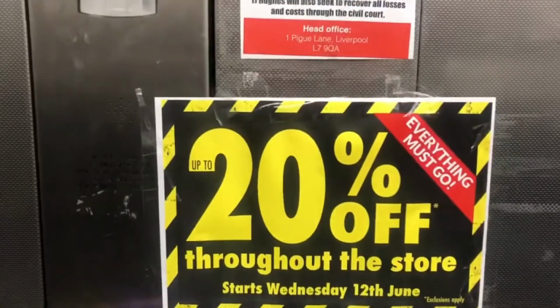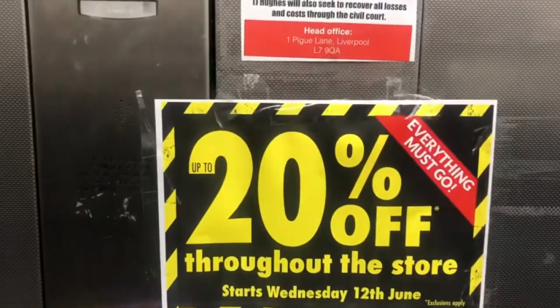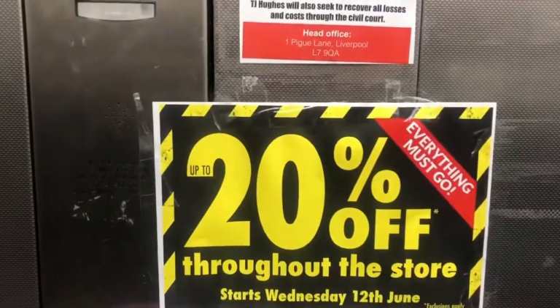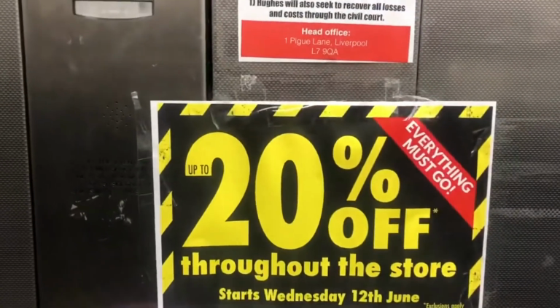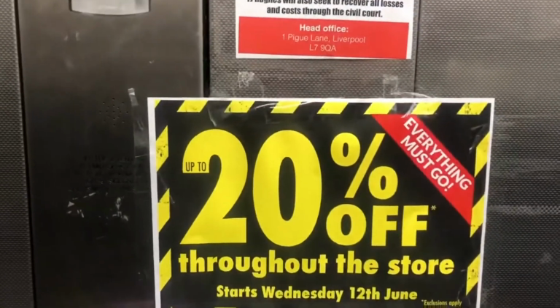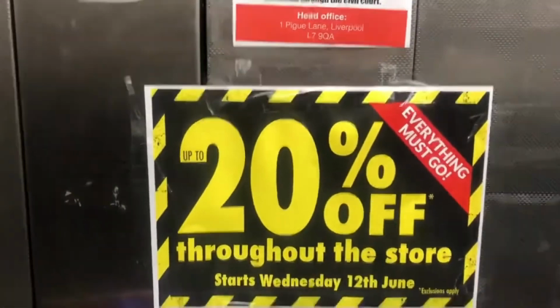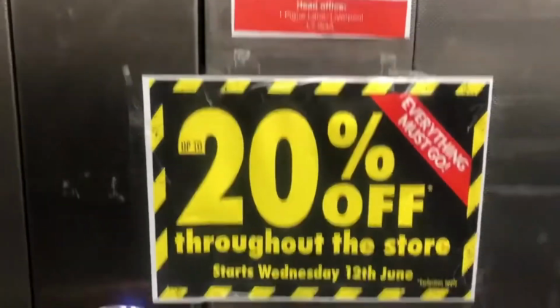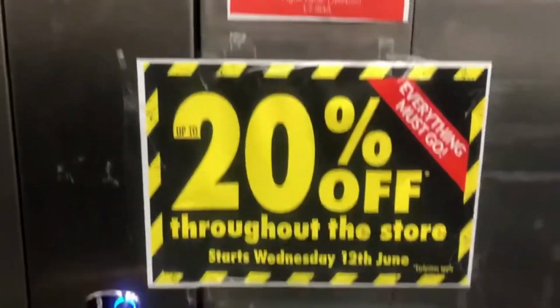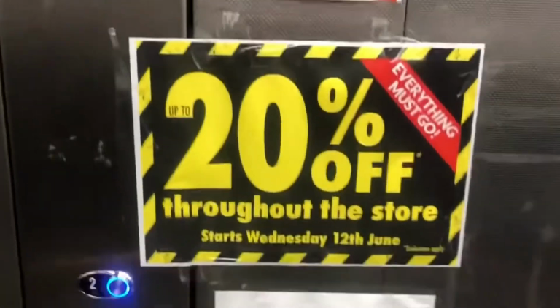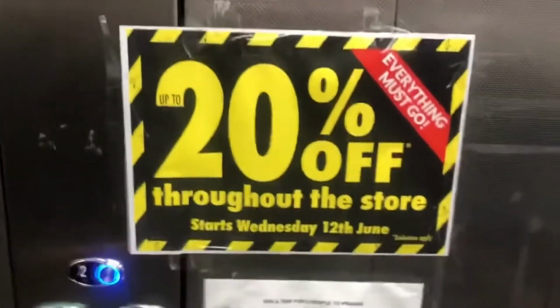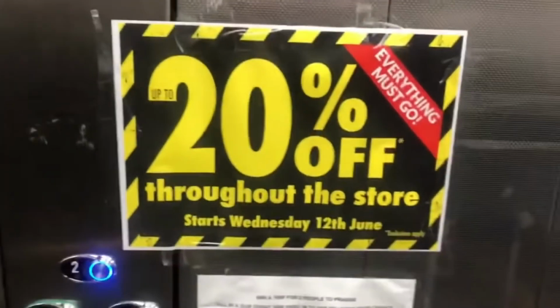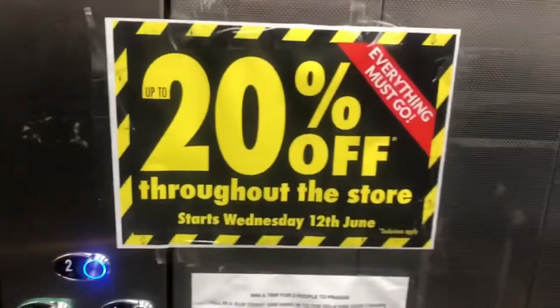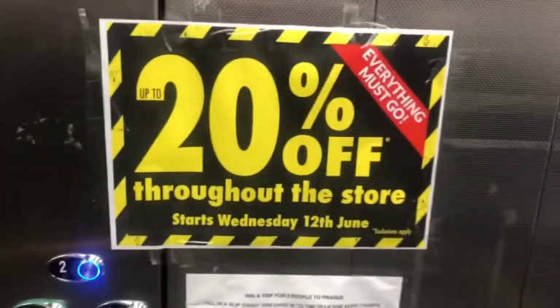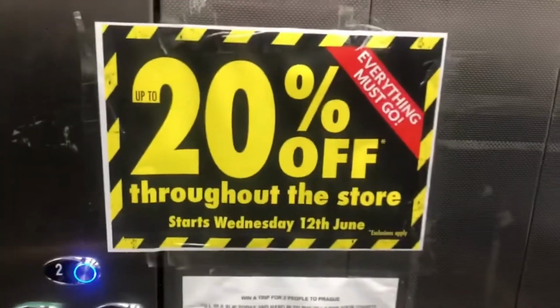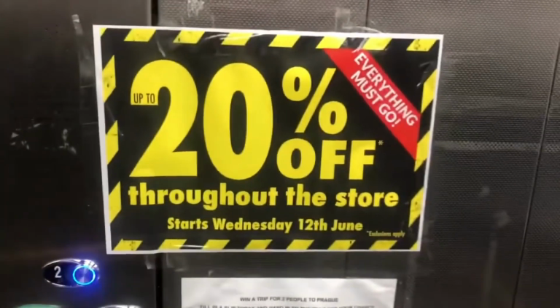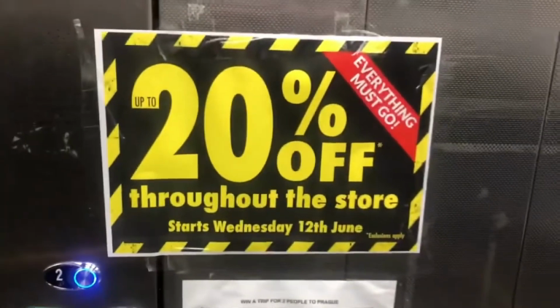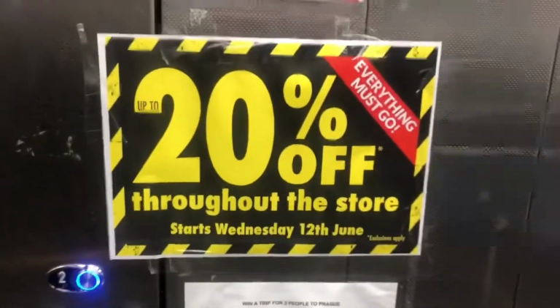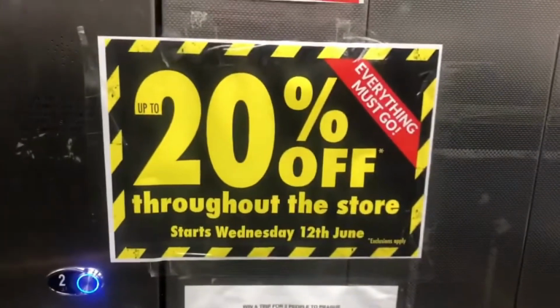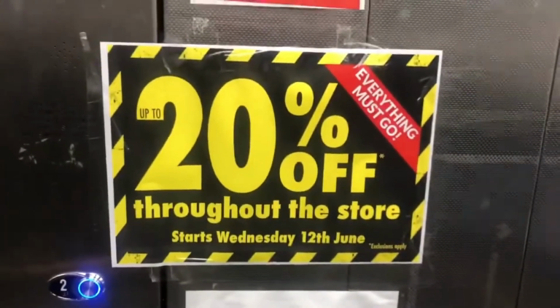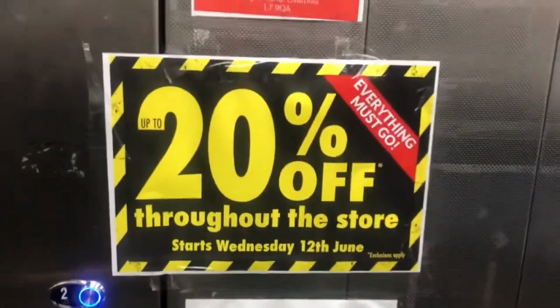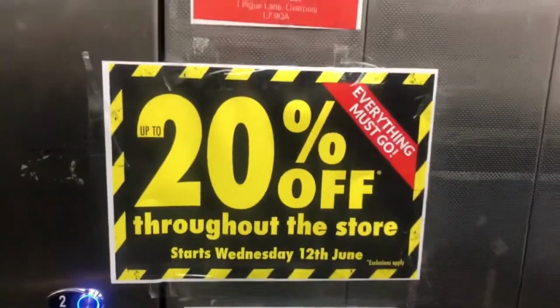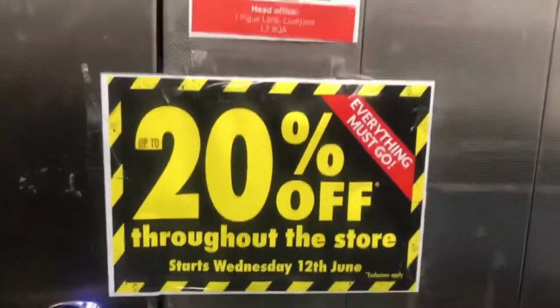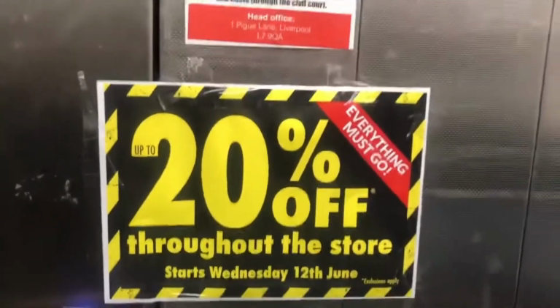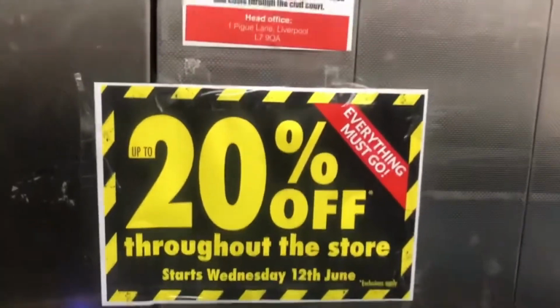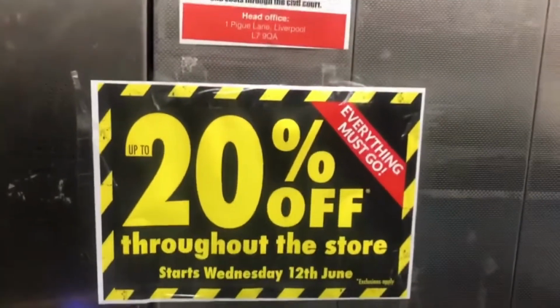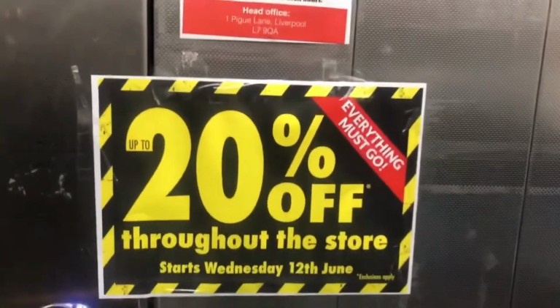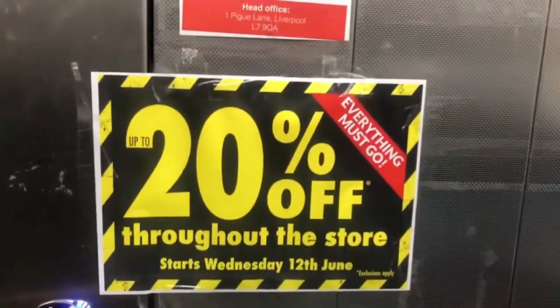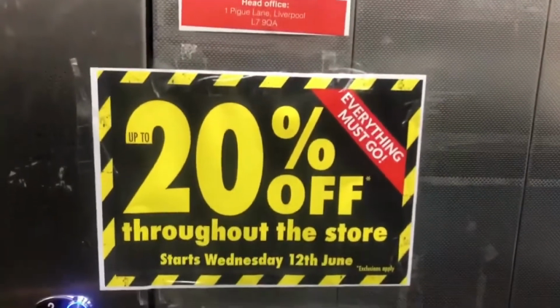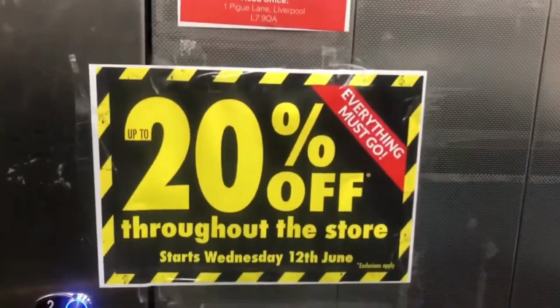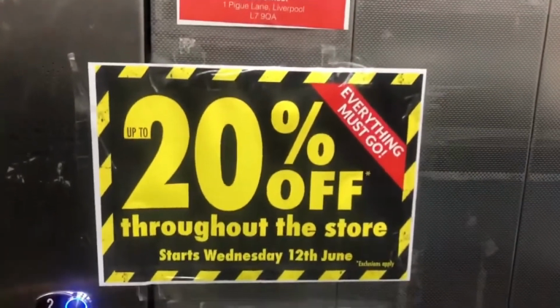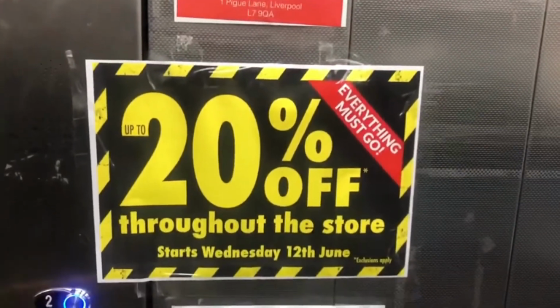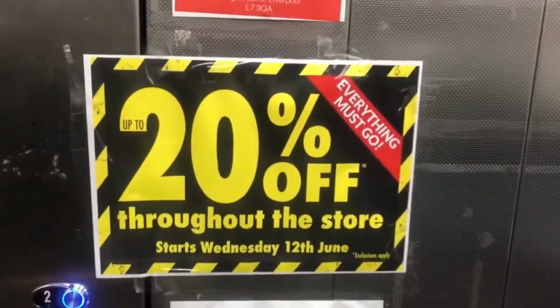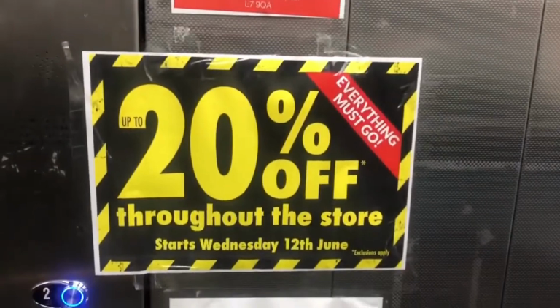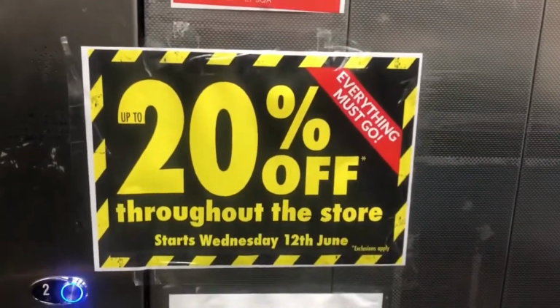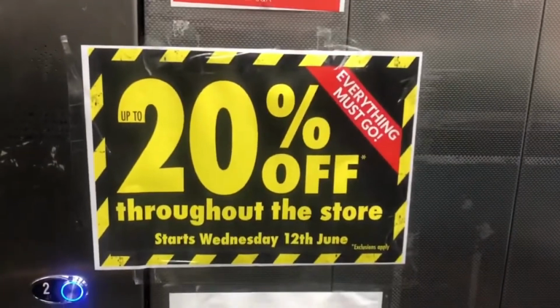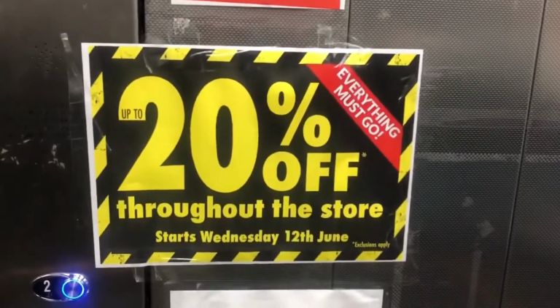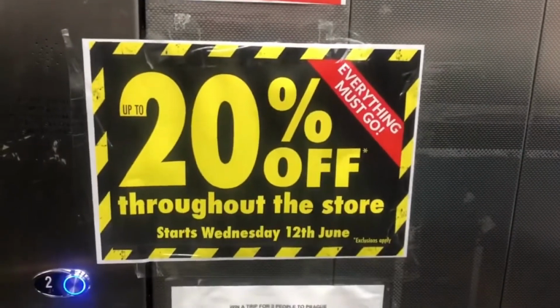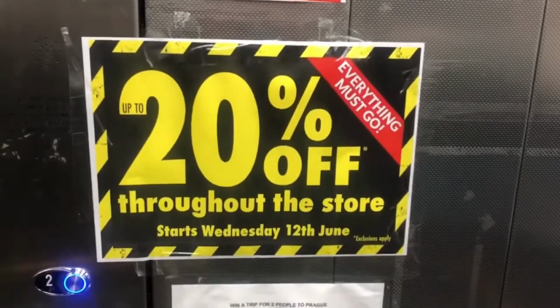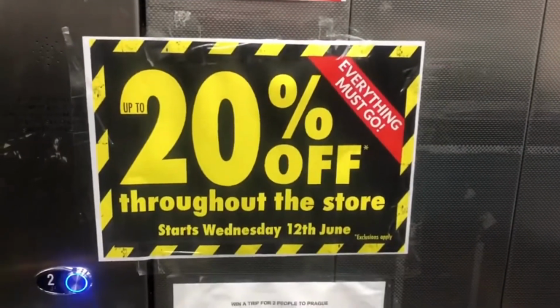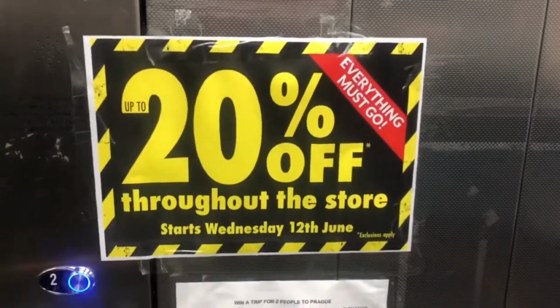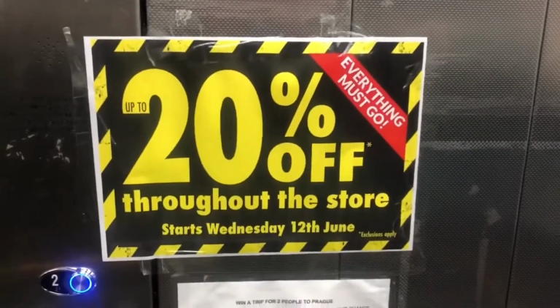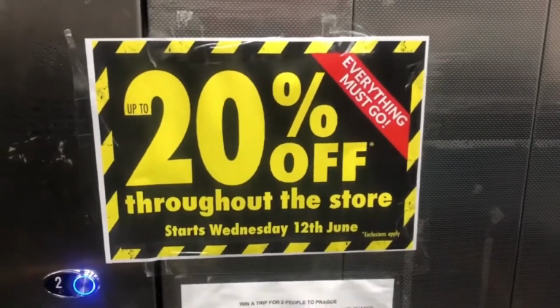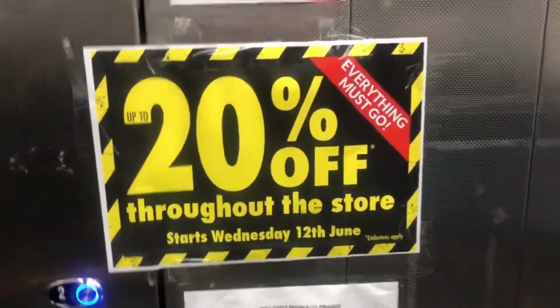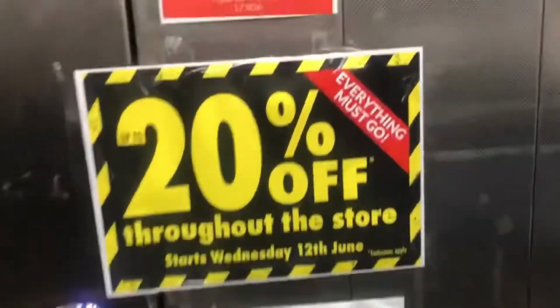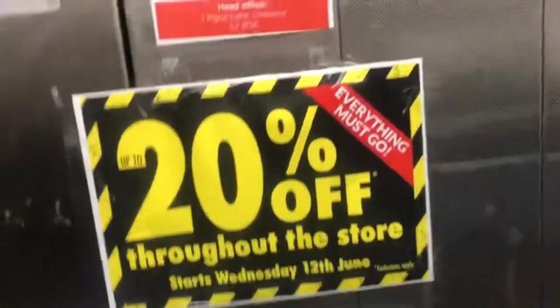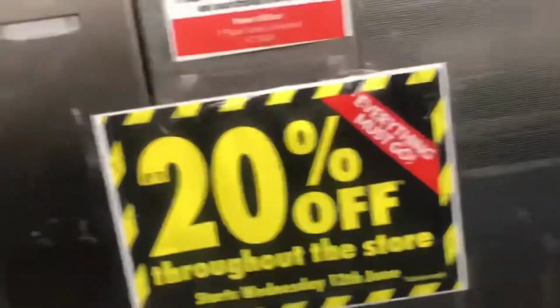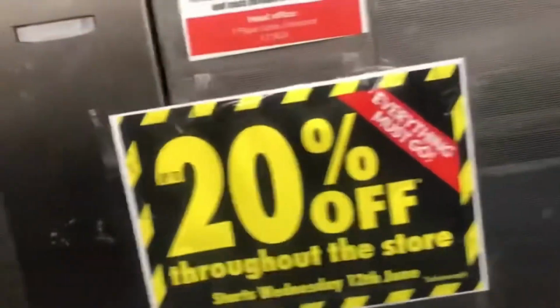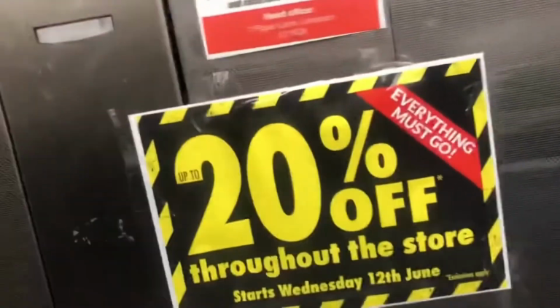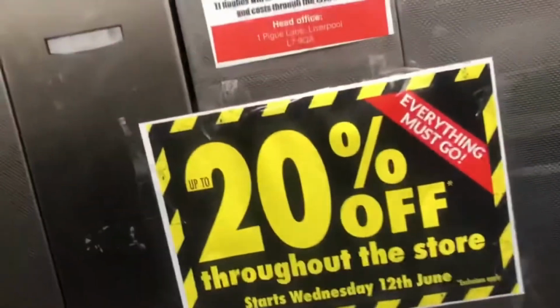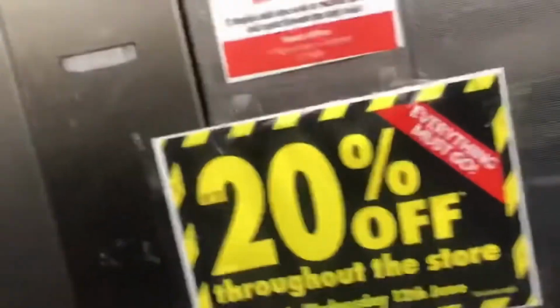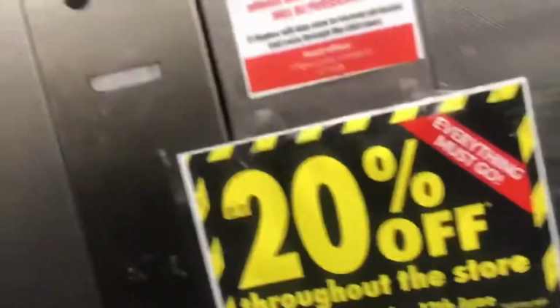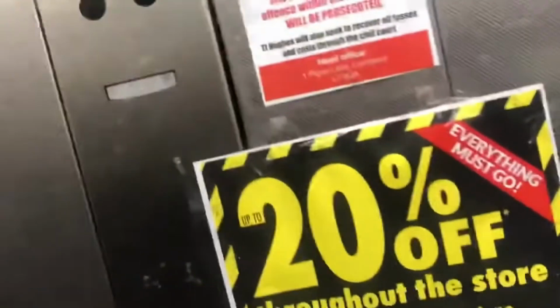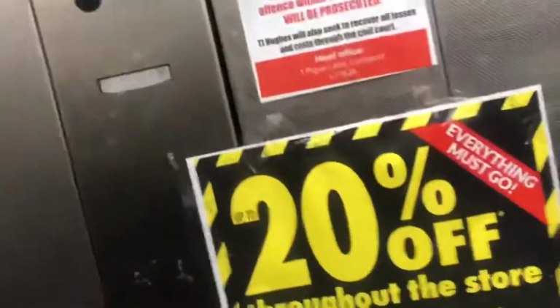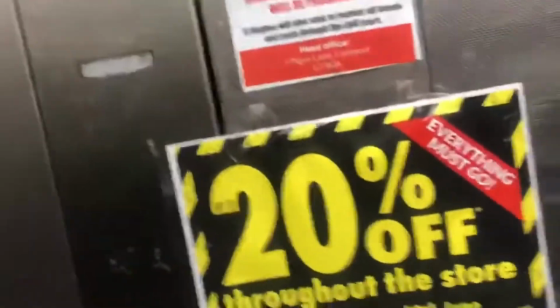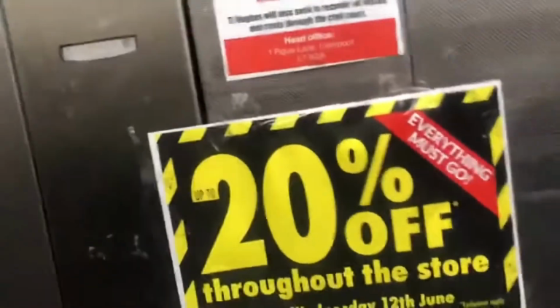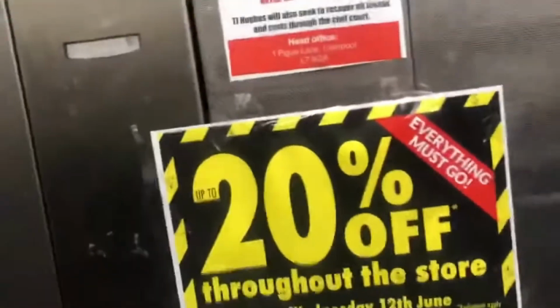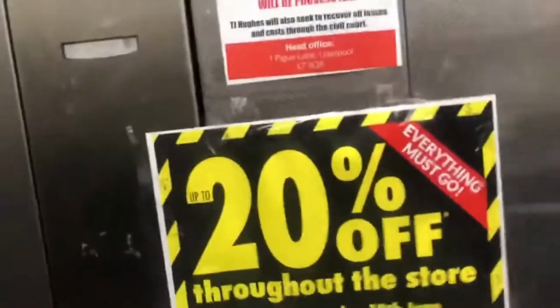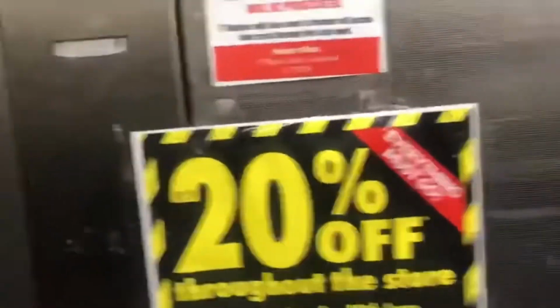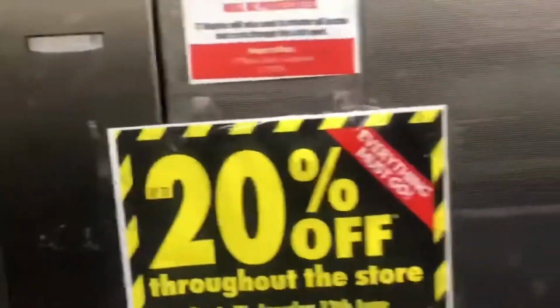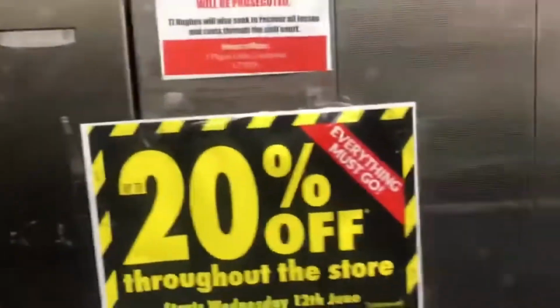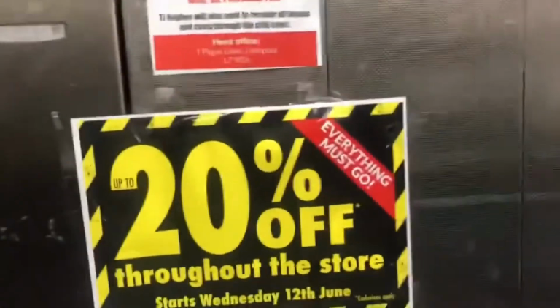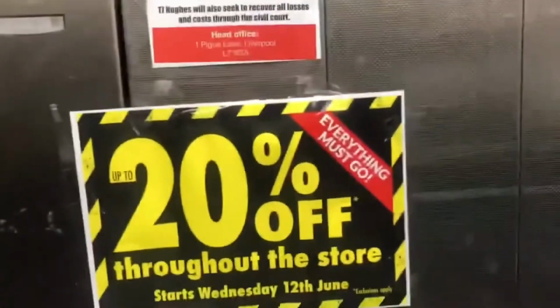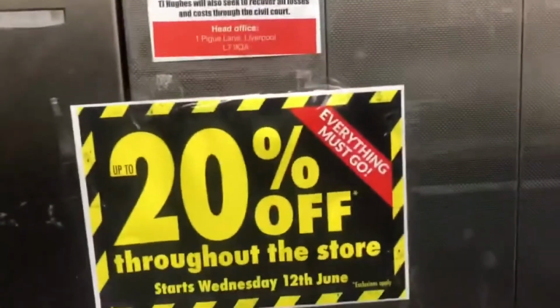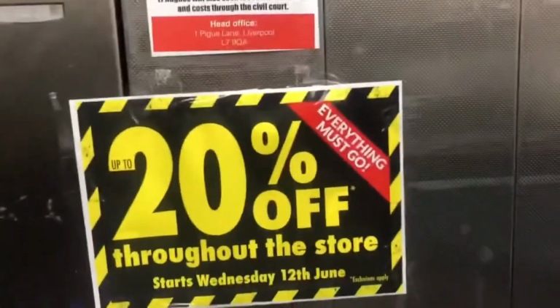Of course, there's a final clearance — 20% off — that's just started this week.